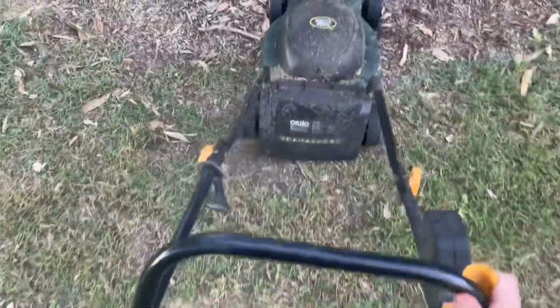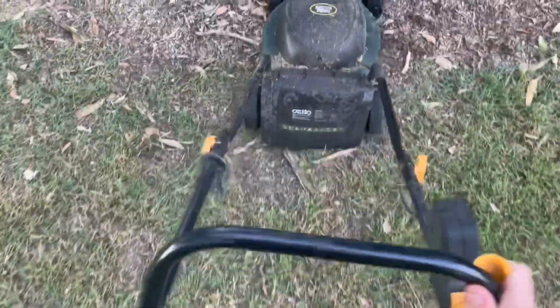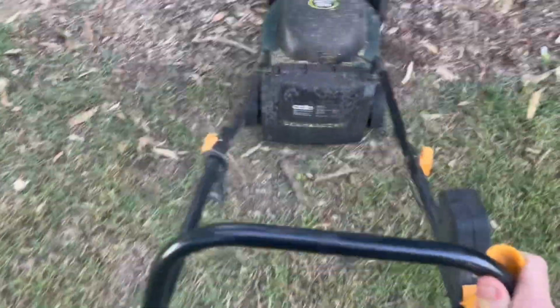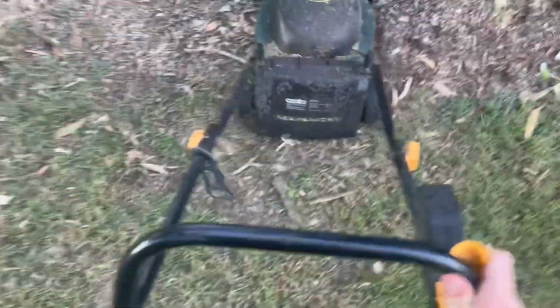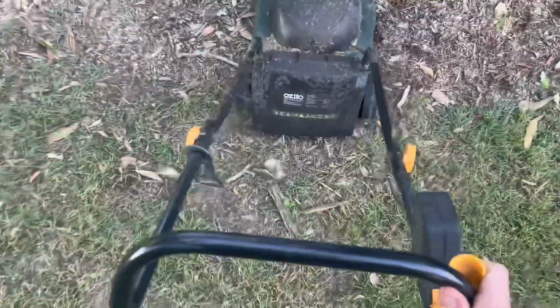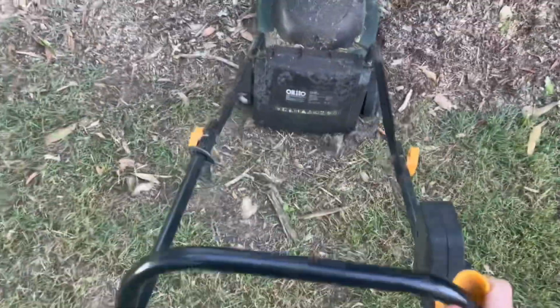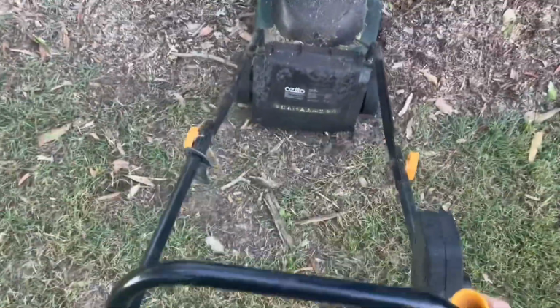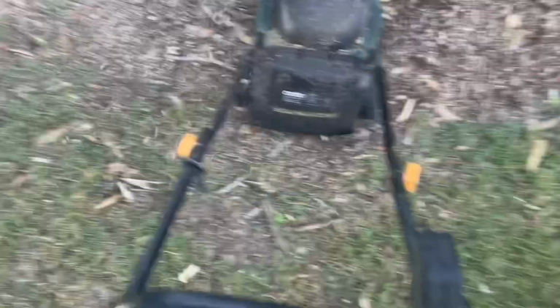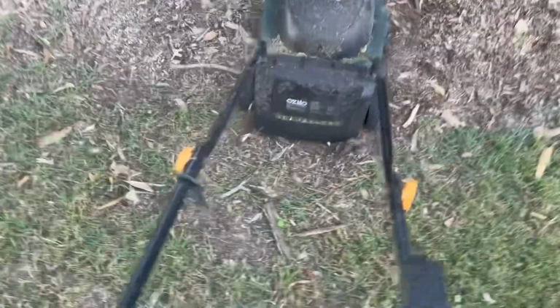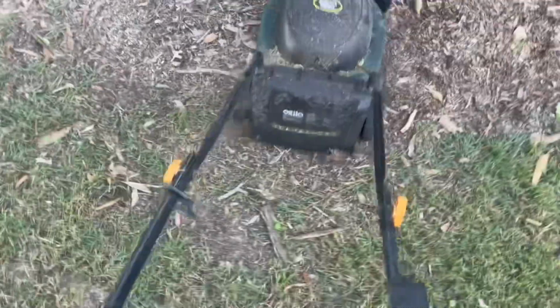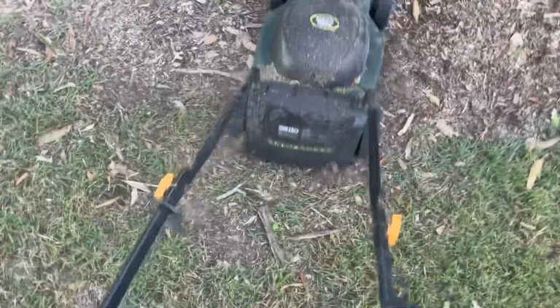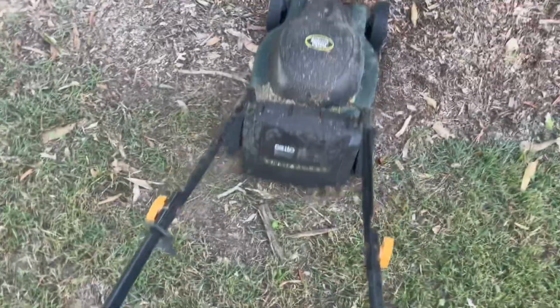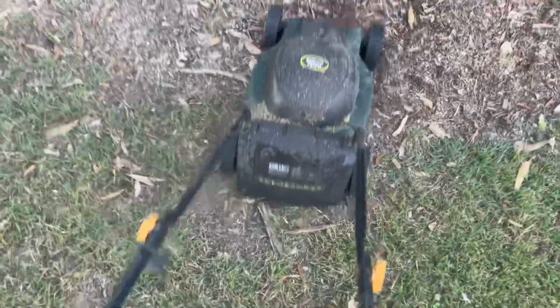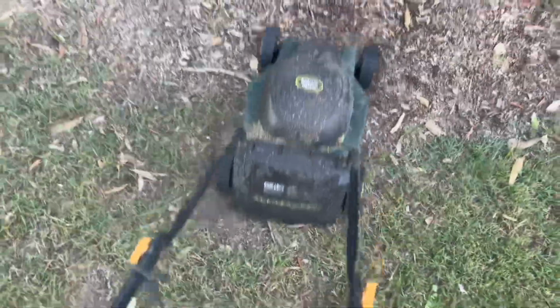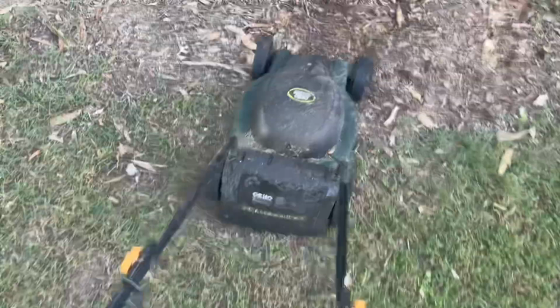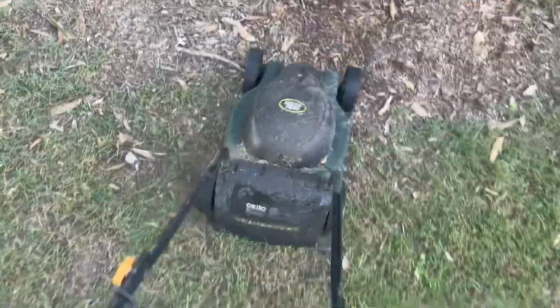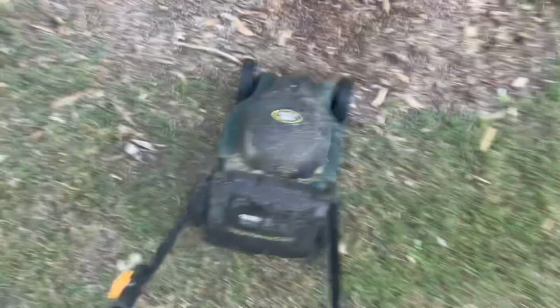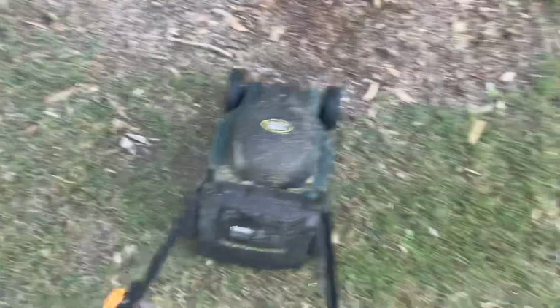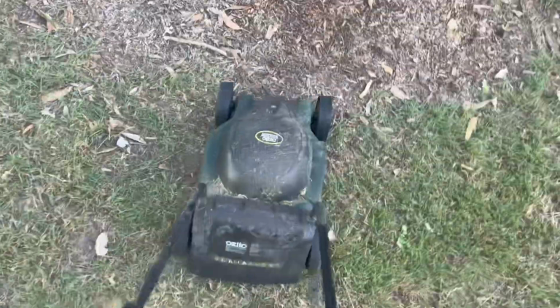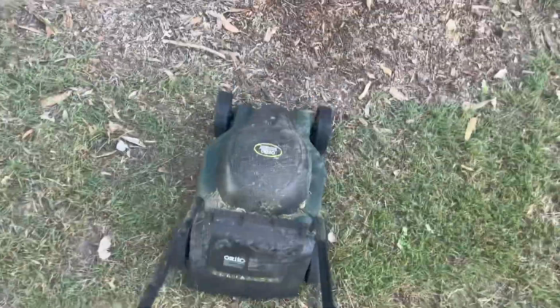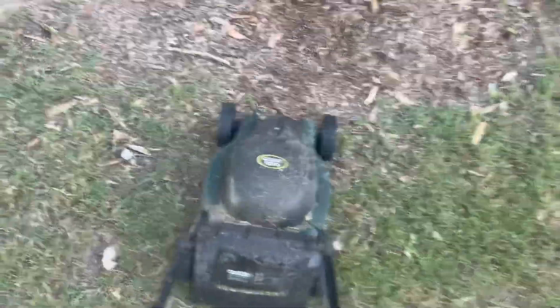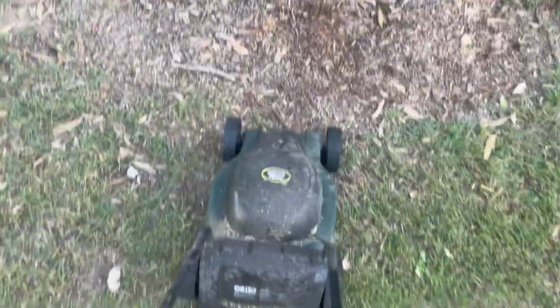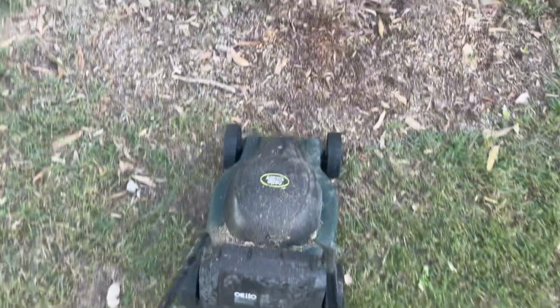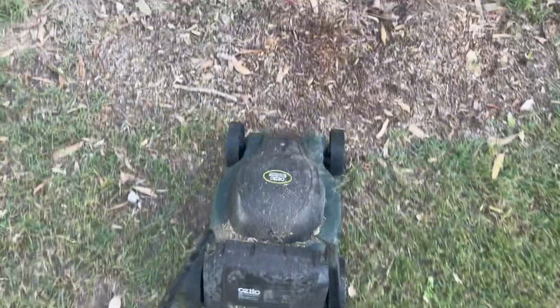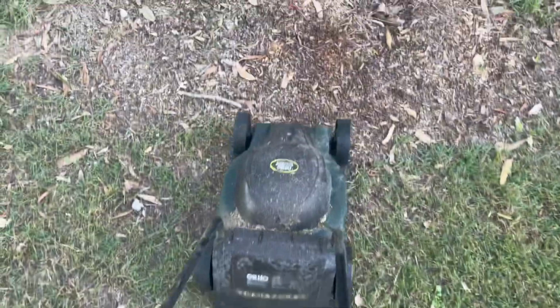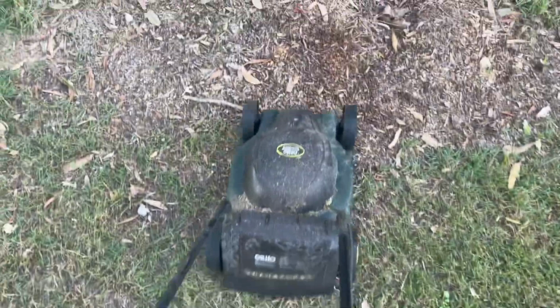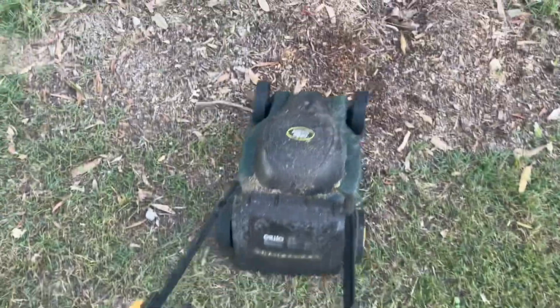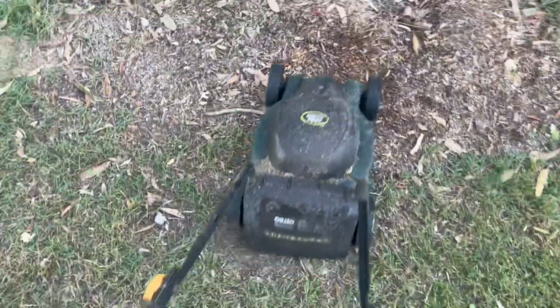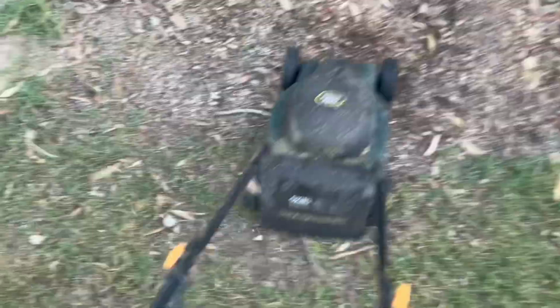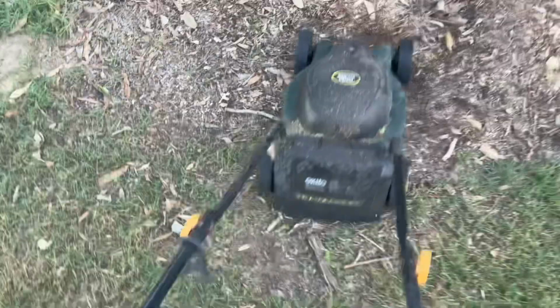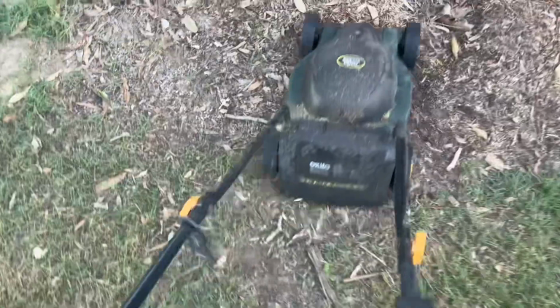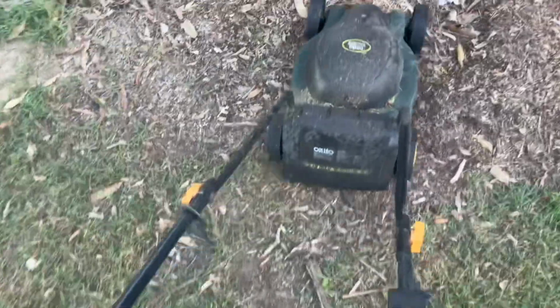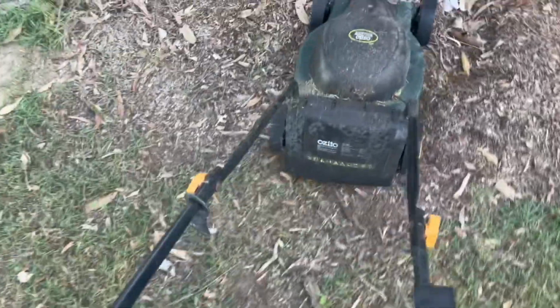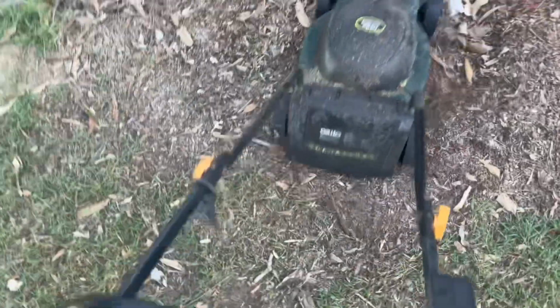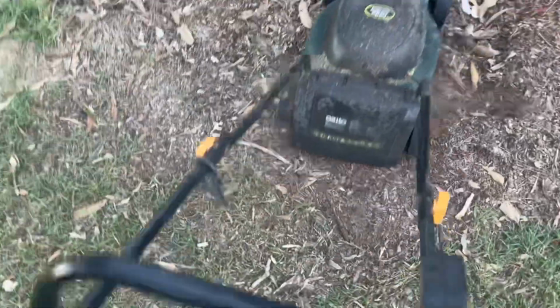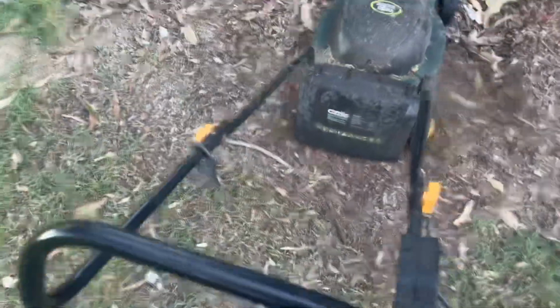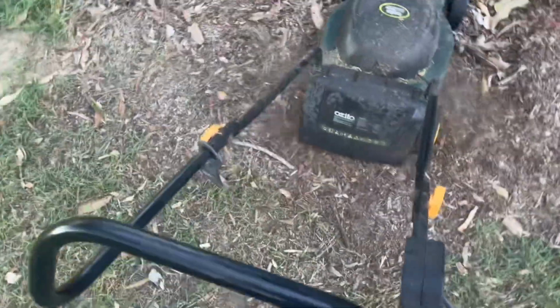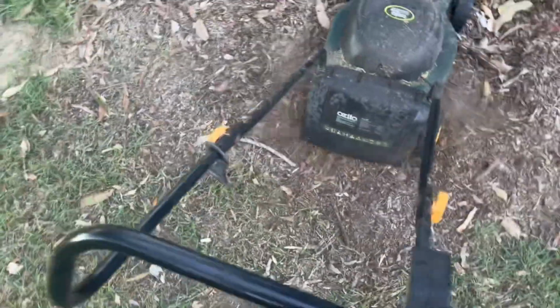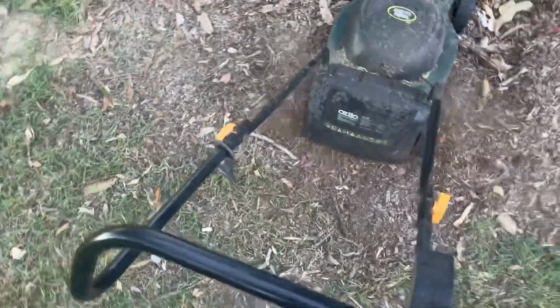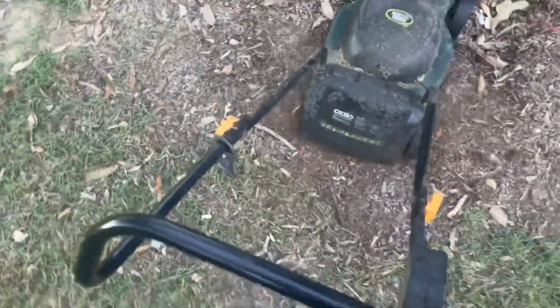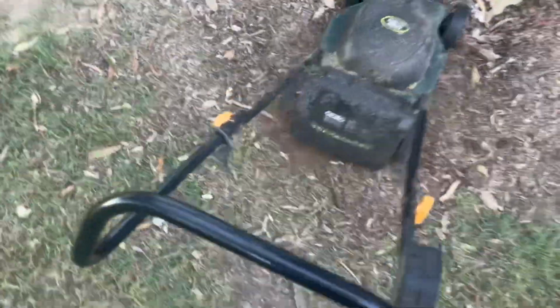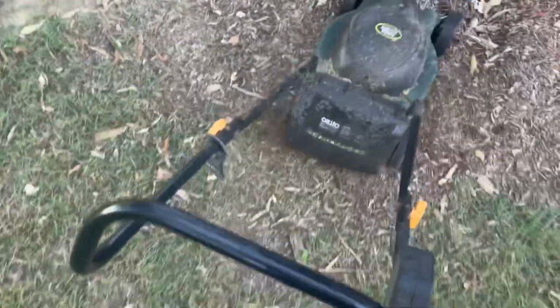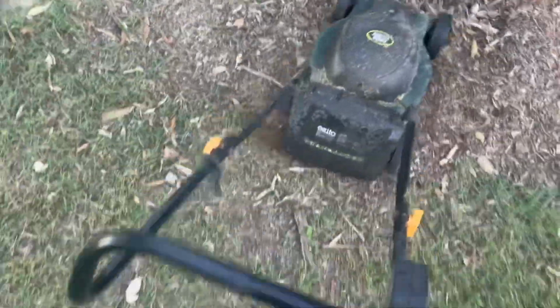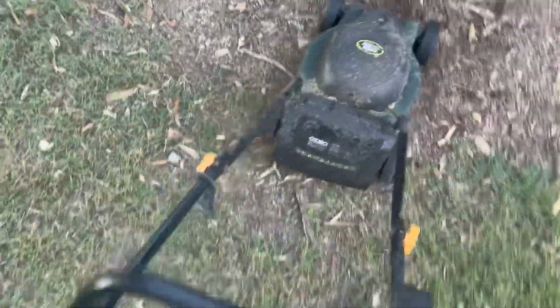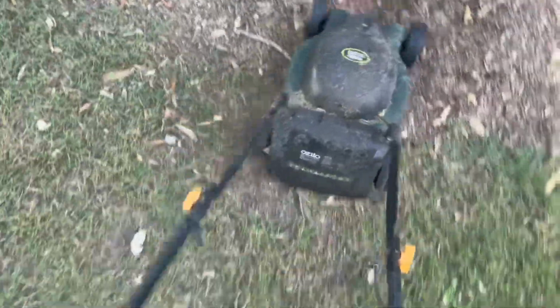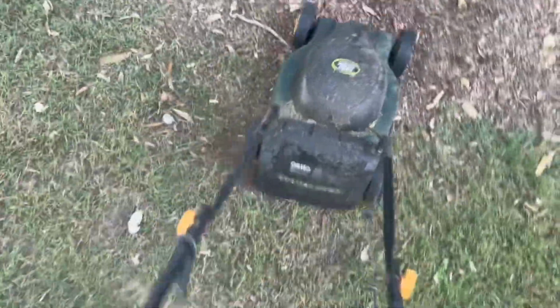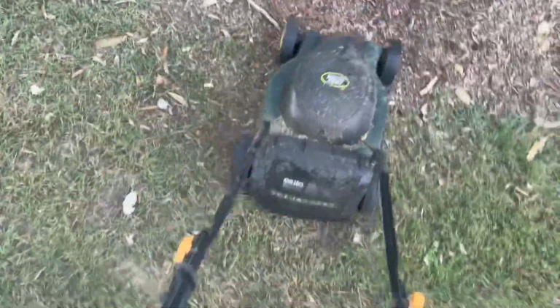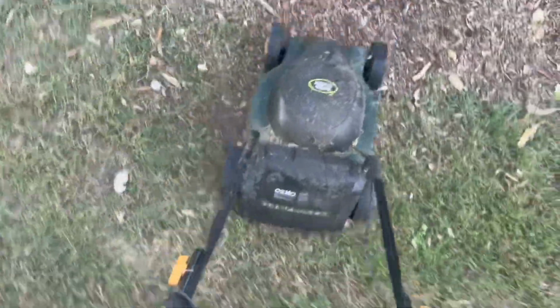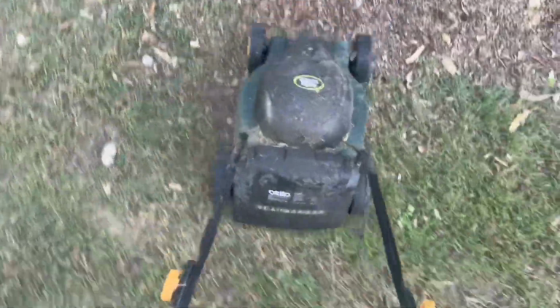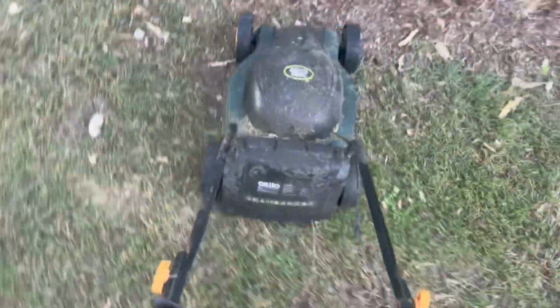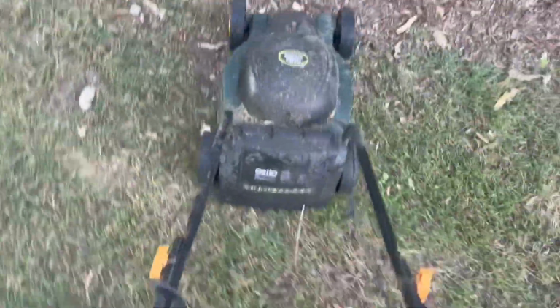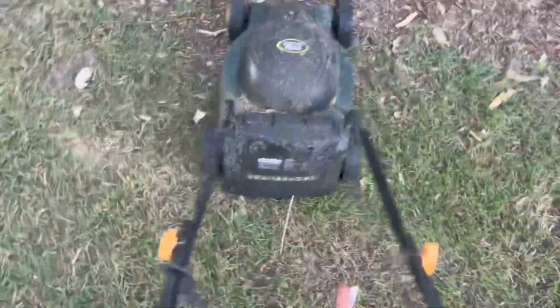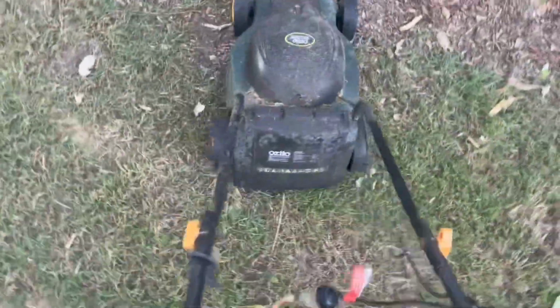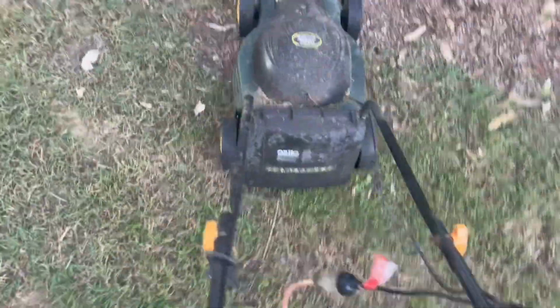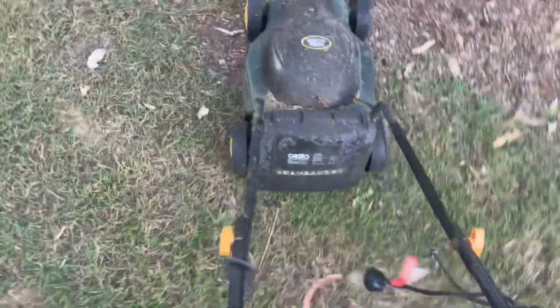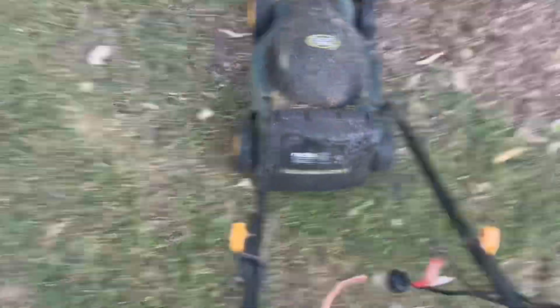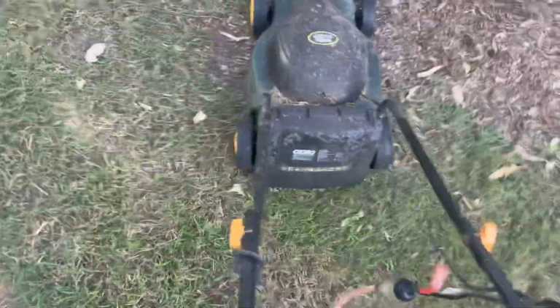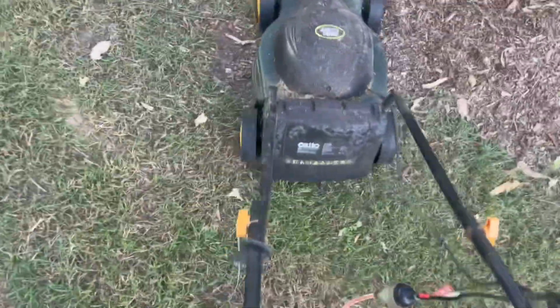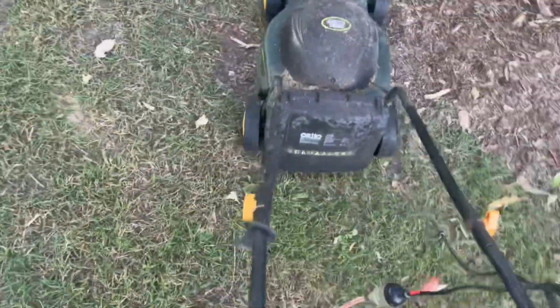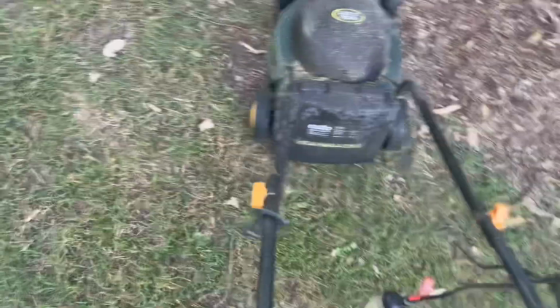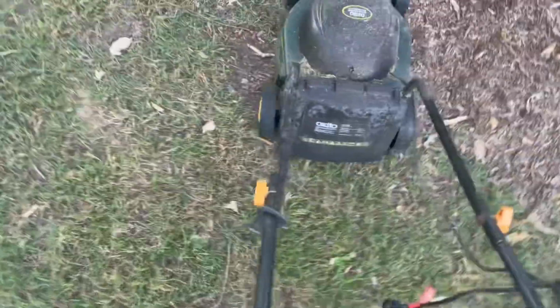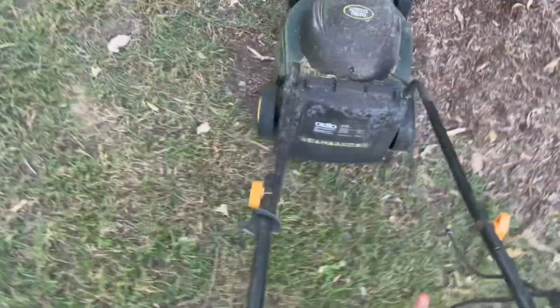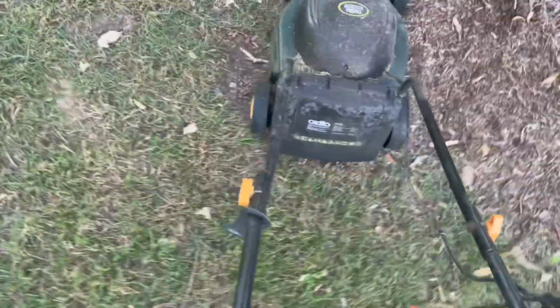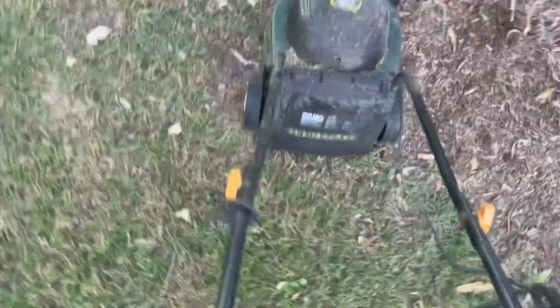Look how it easily handles through mulch. I mean look at that, that is insane.